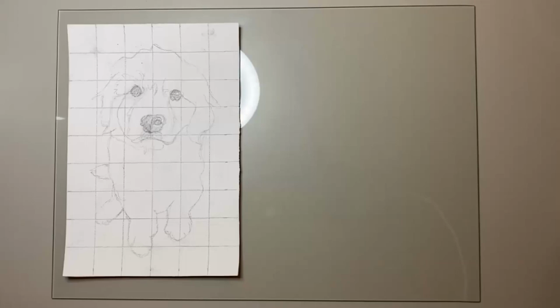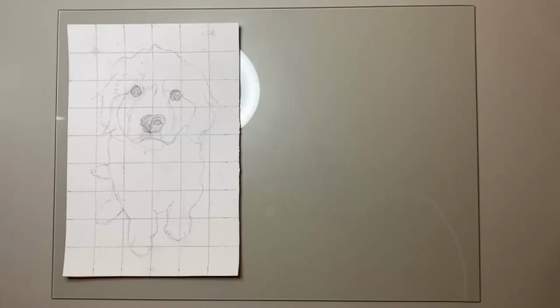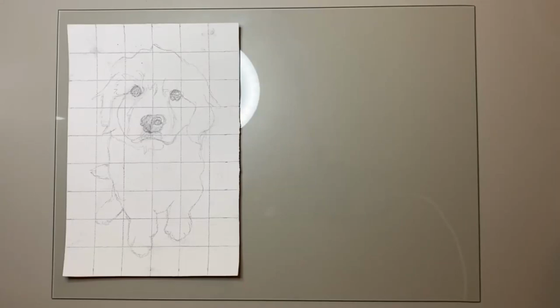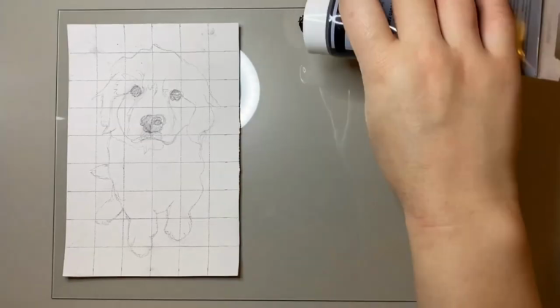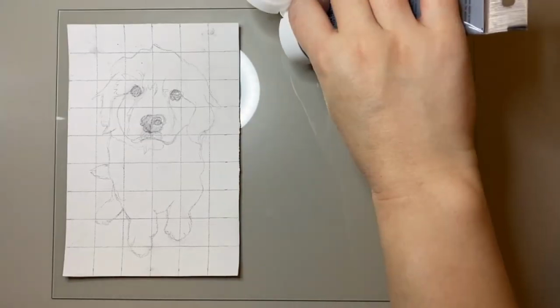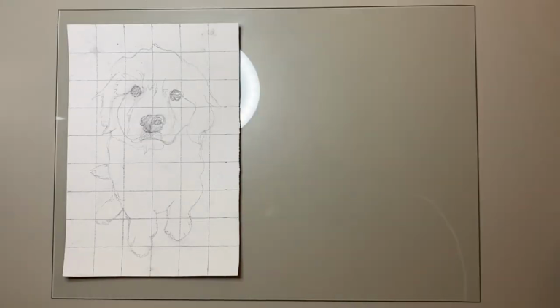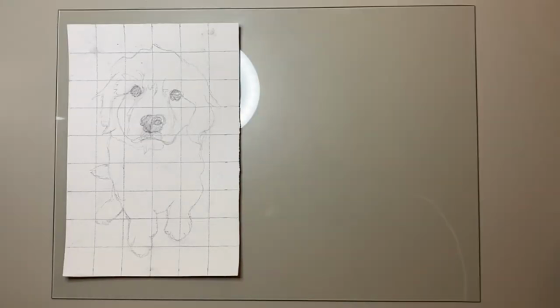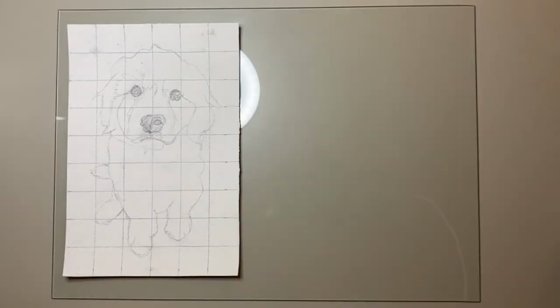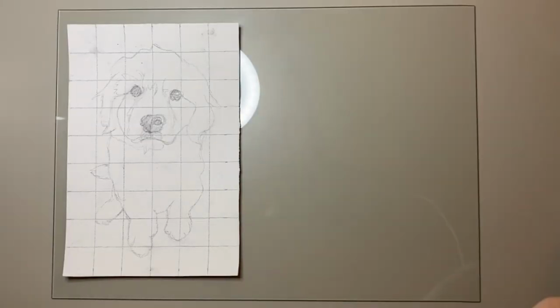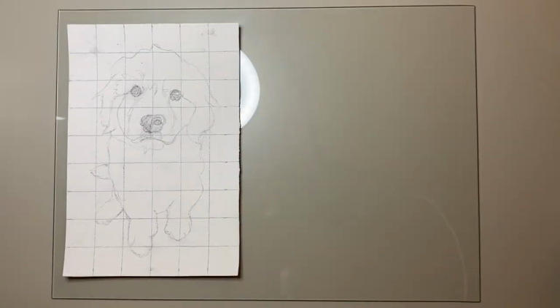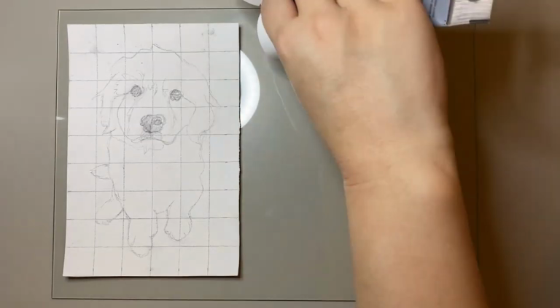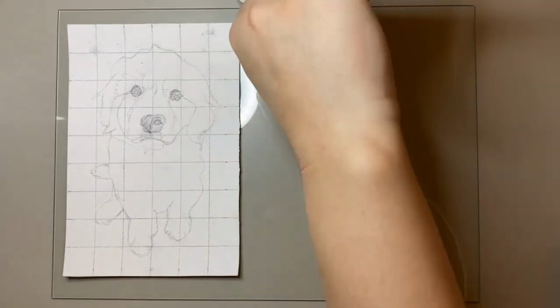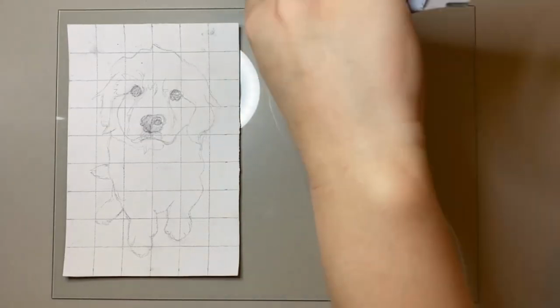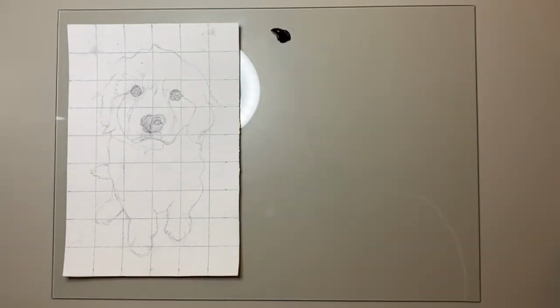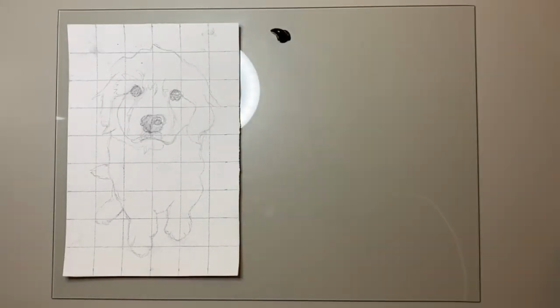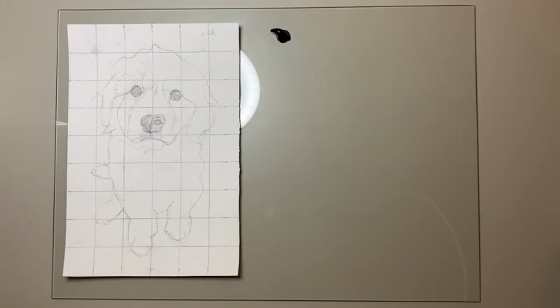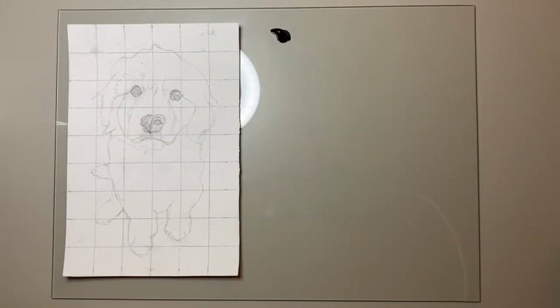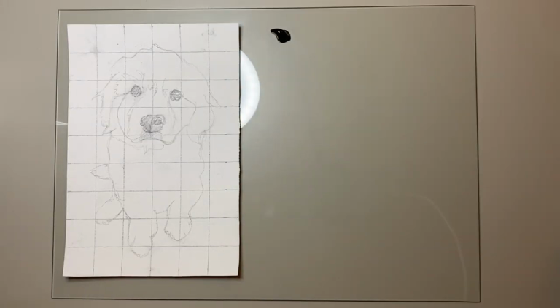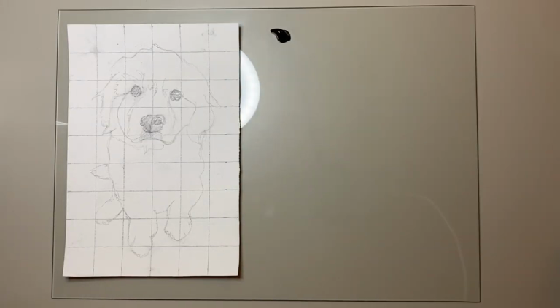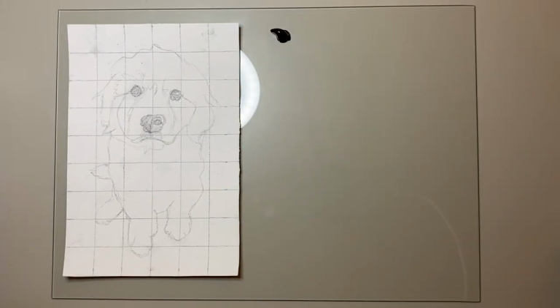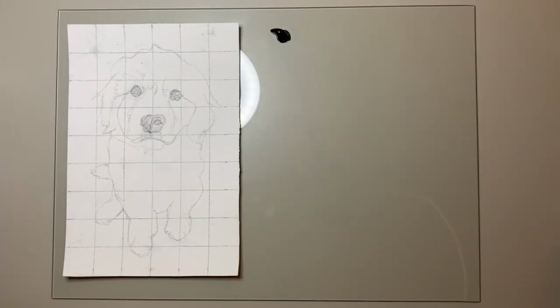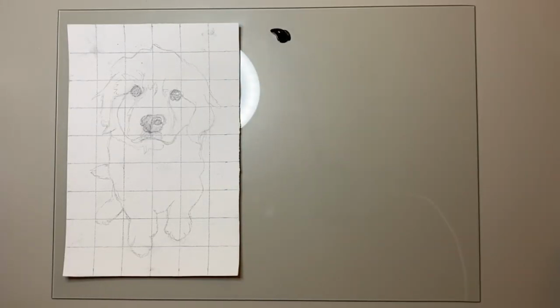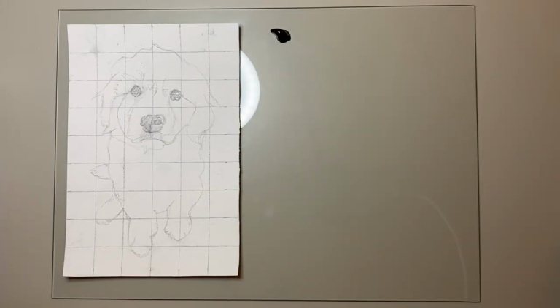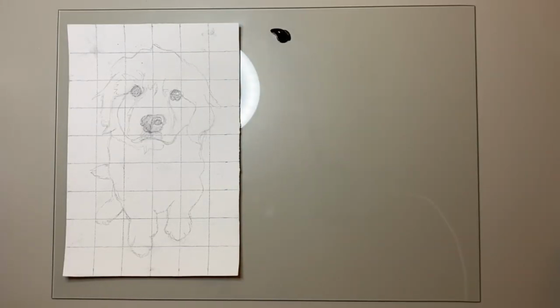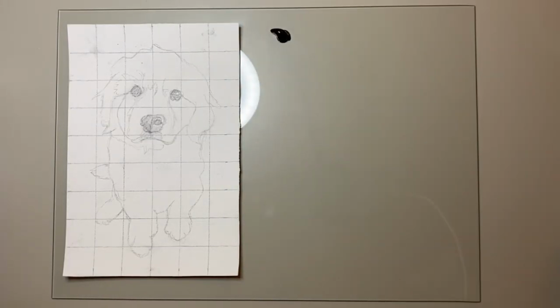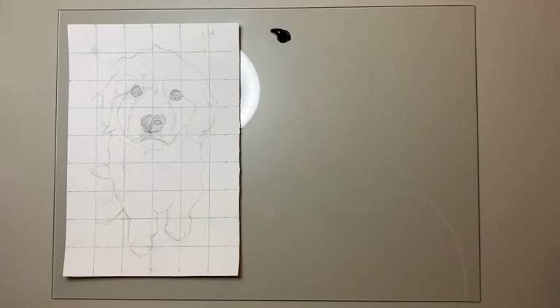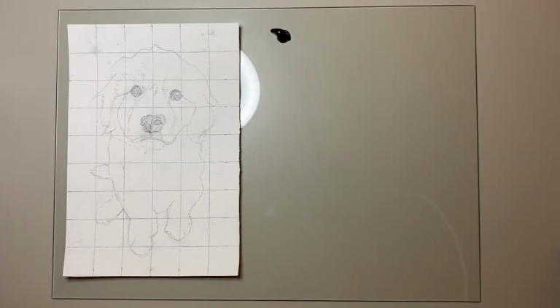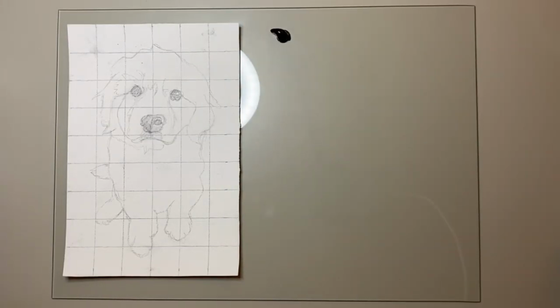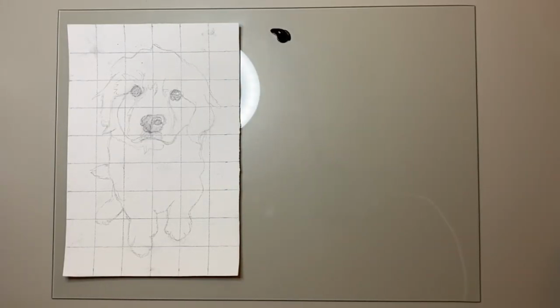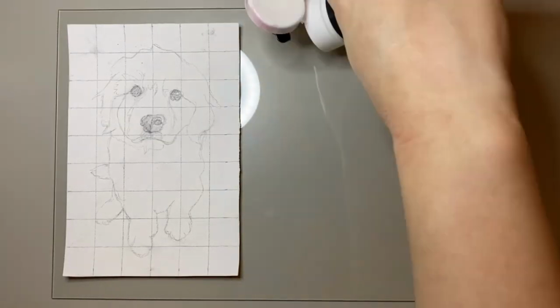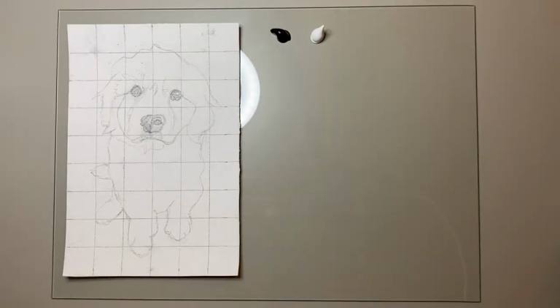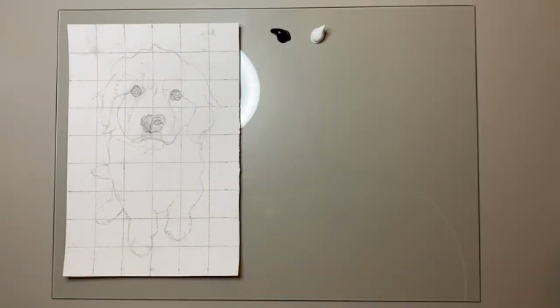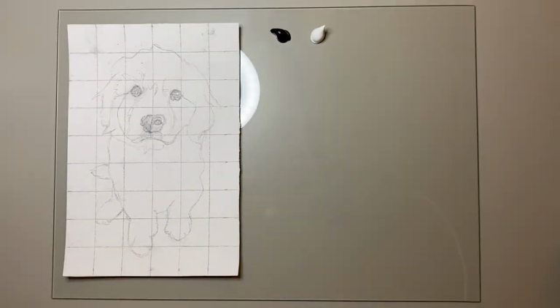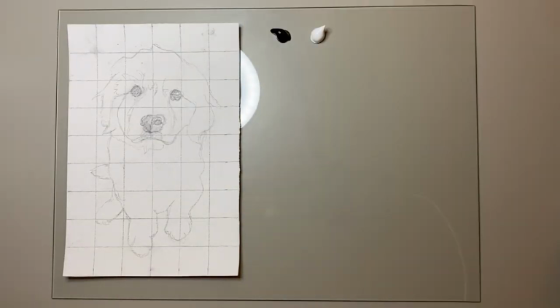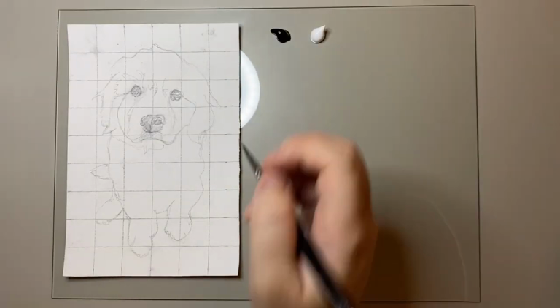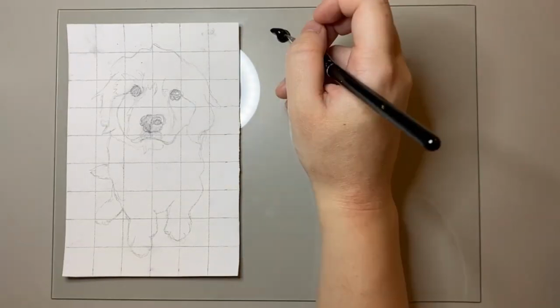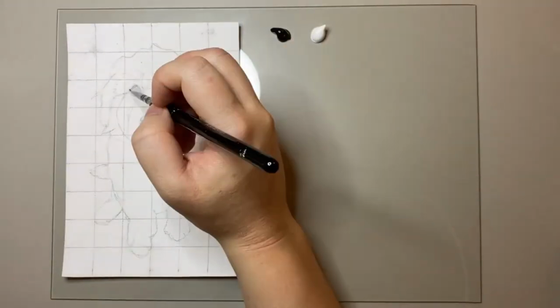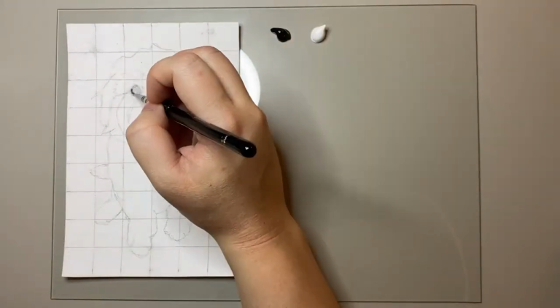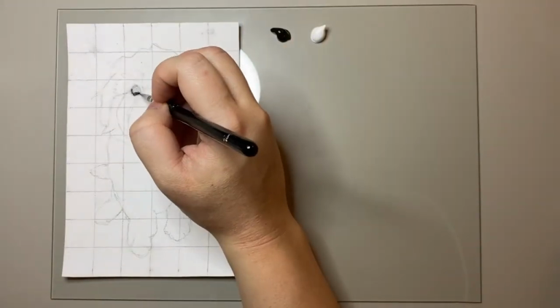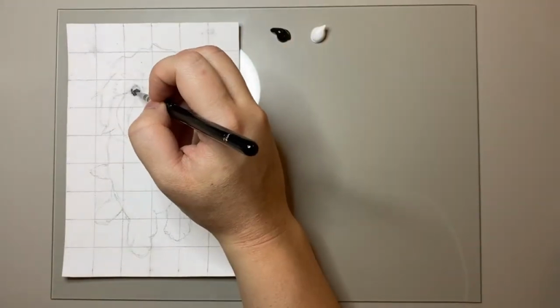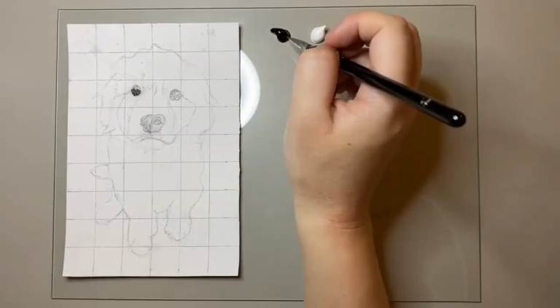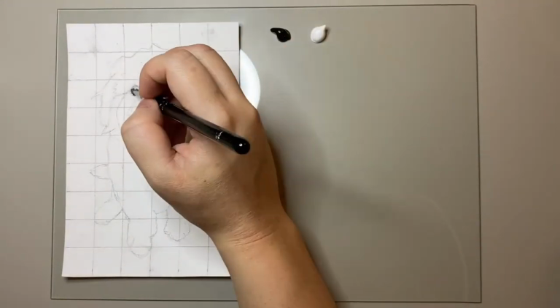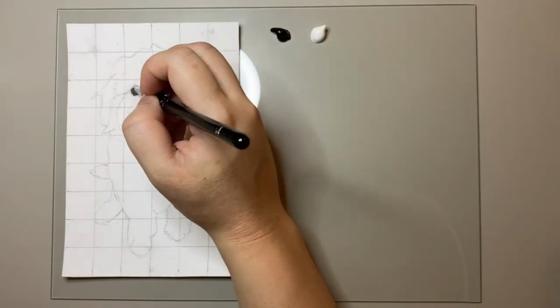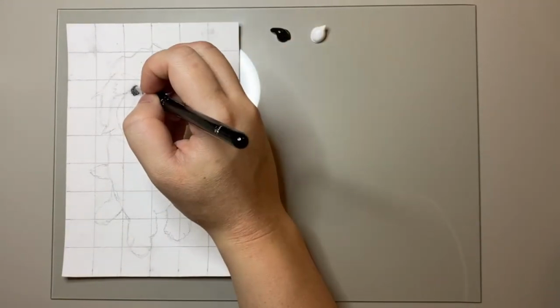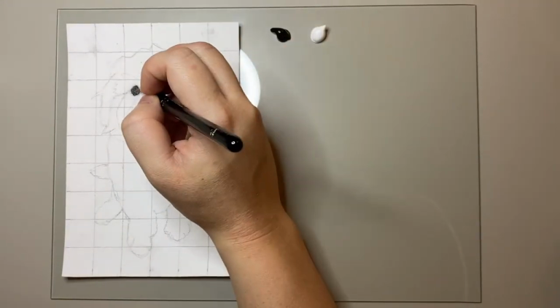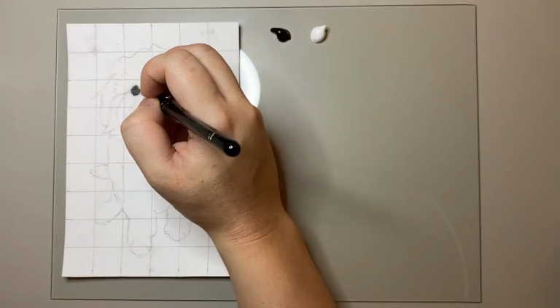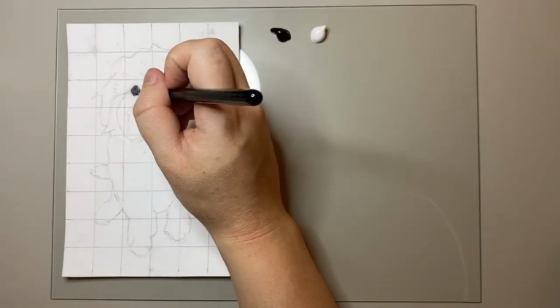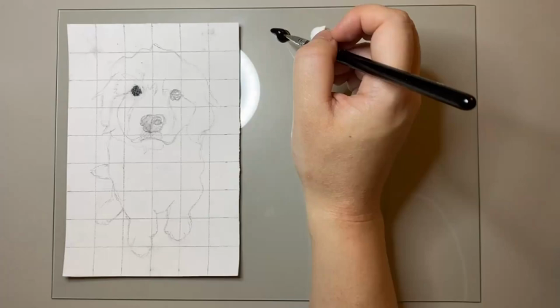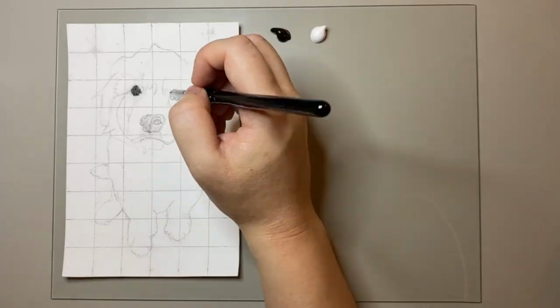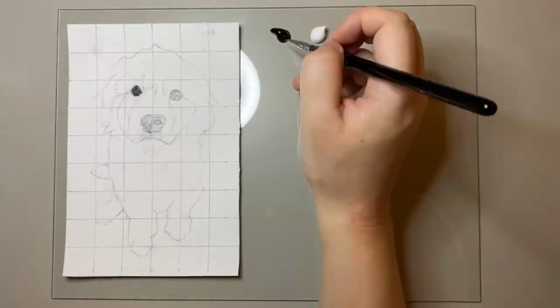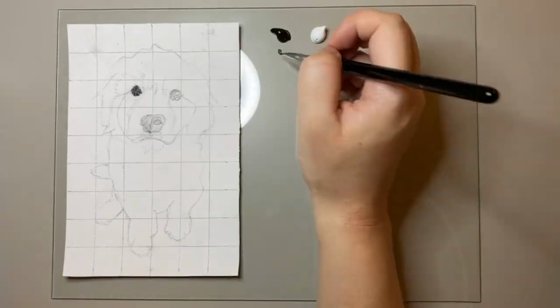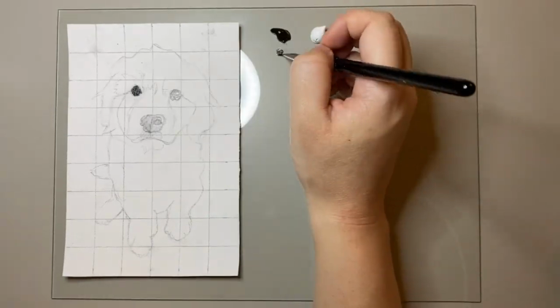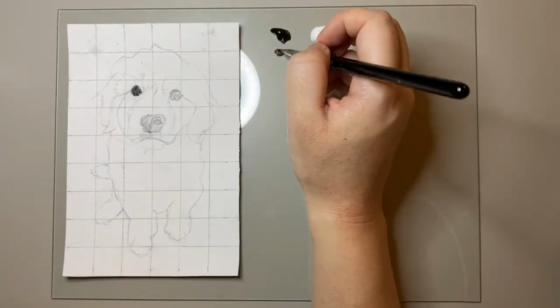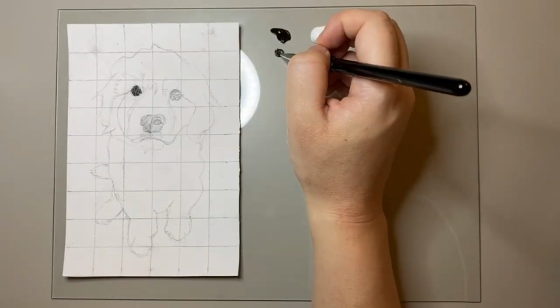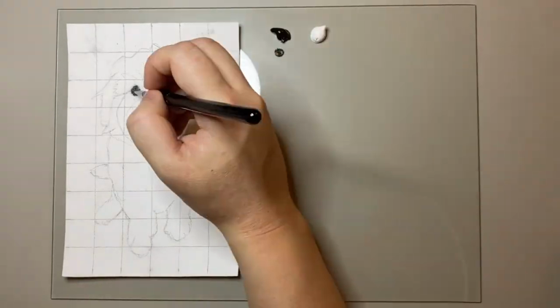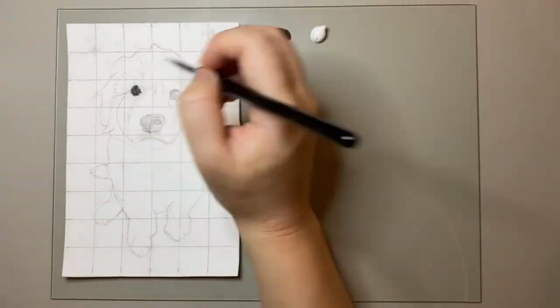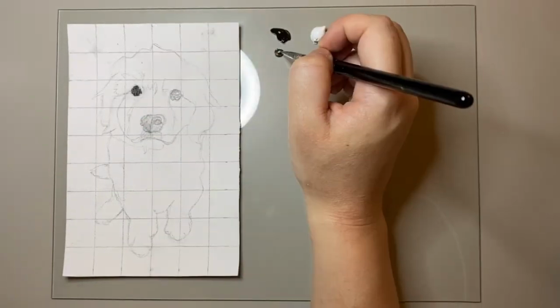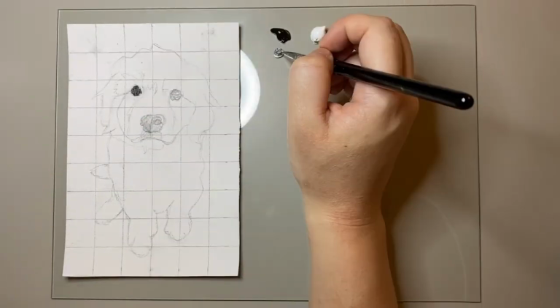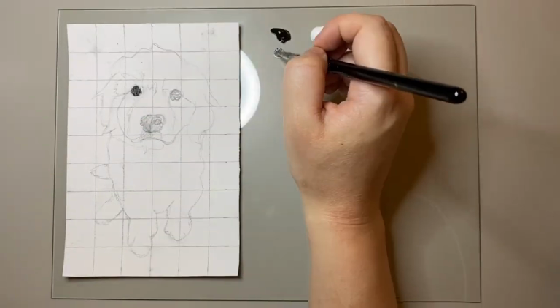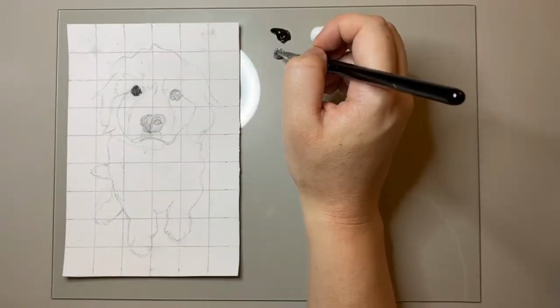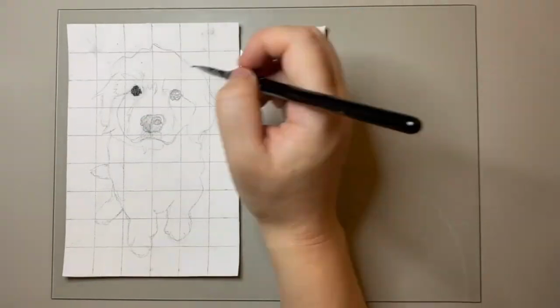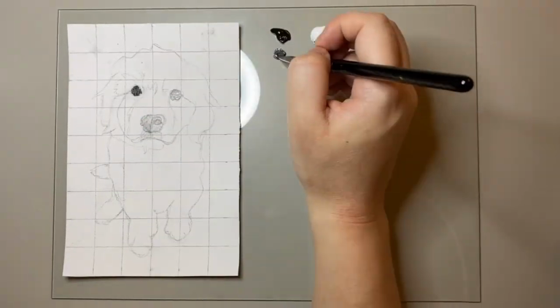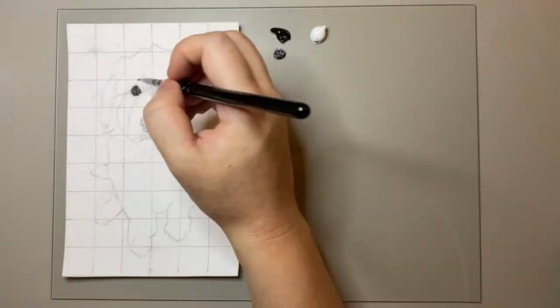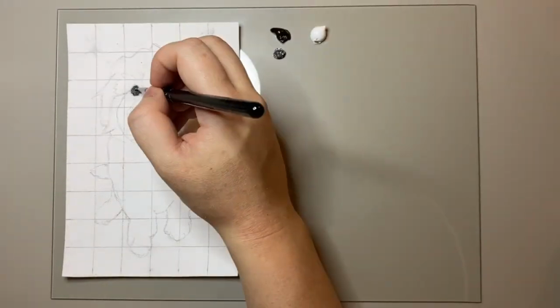Hello friends and welcome to another video. Today I'm going to be painting this adorable golden retriever puppy.